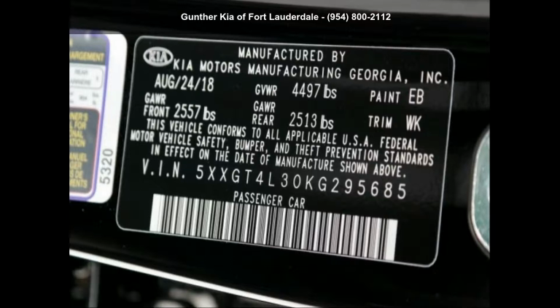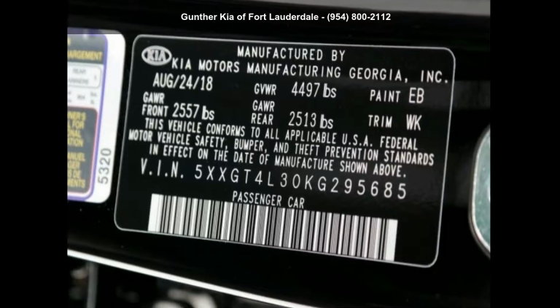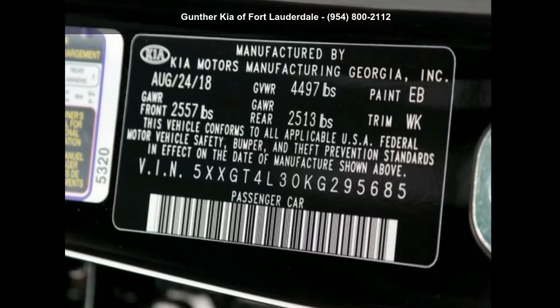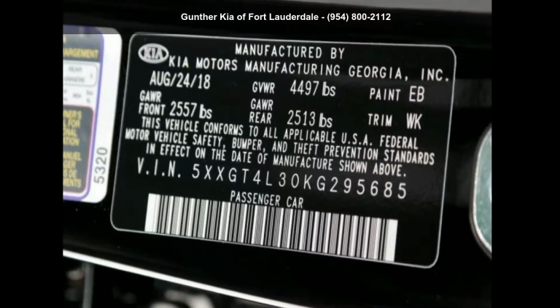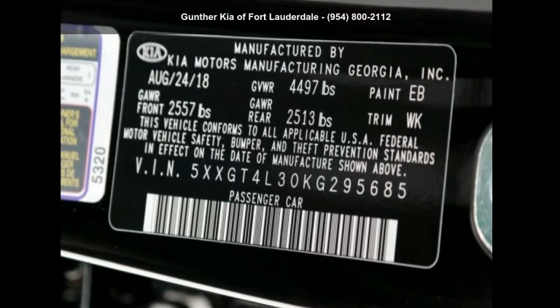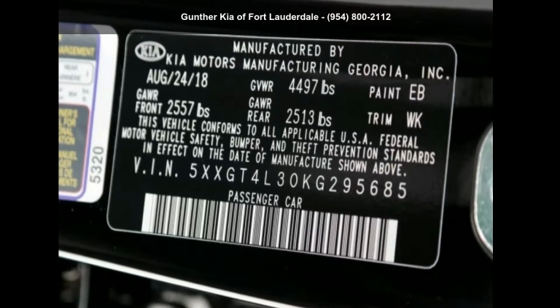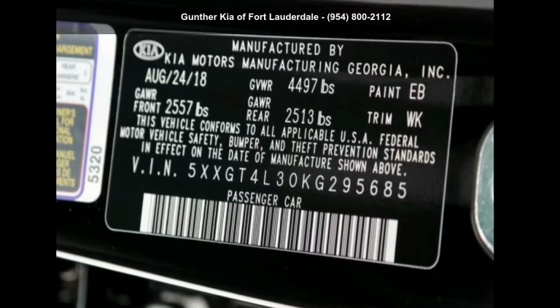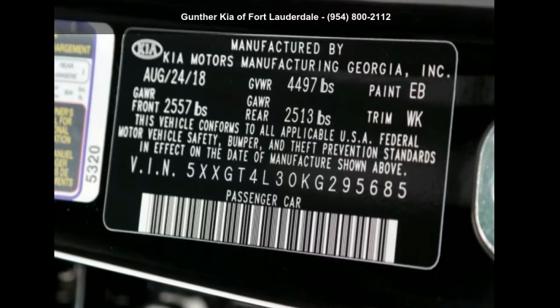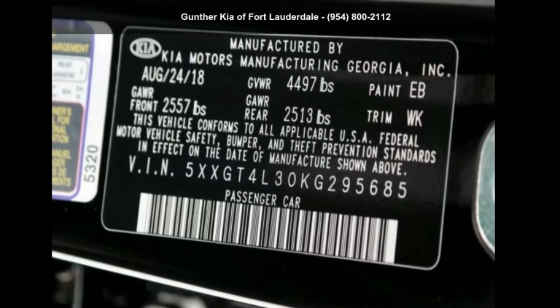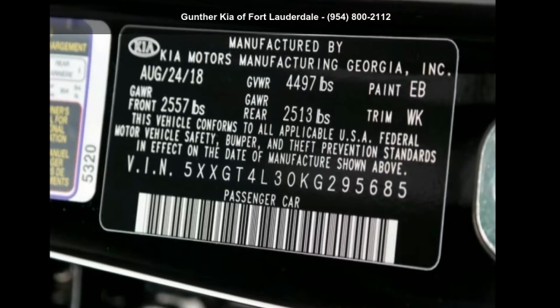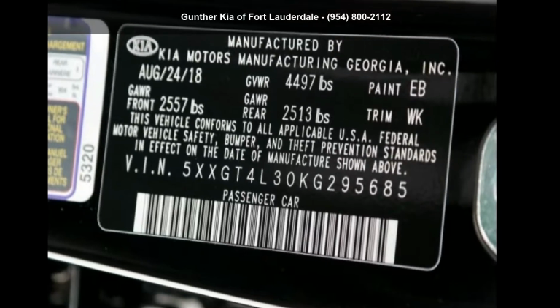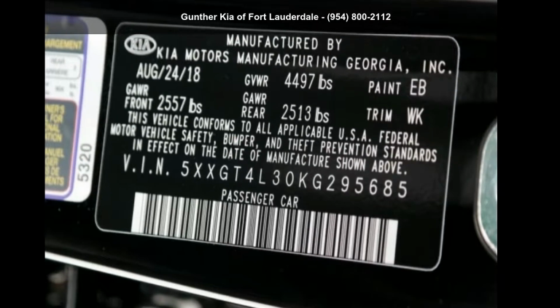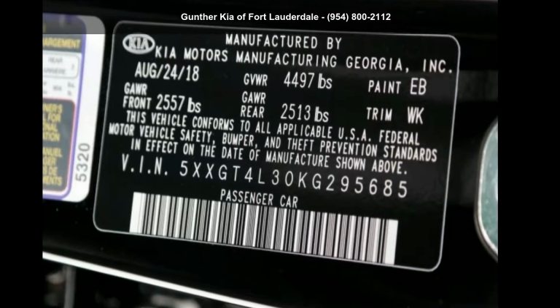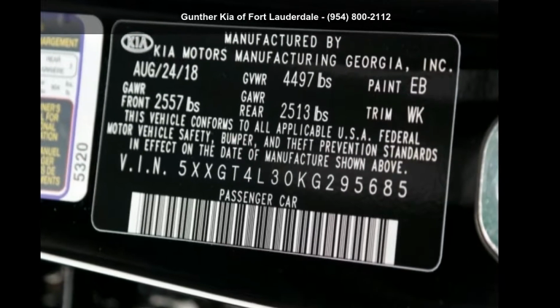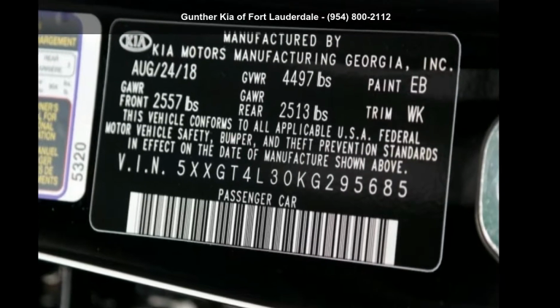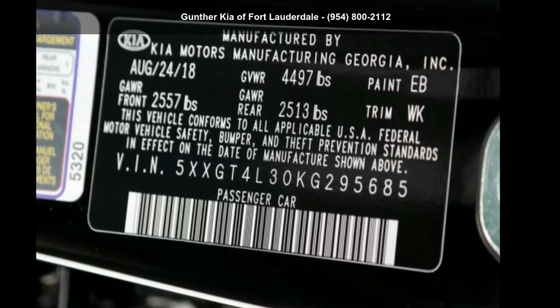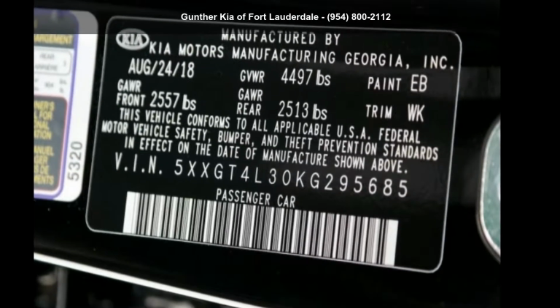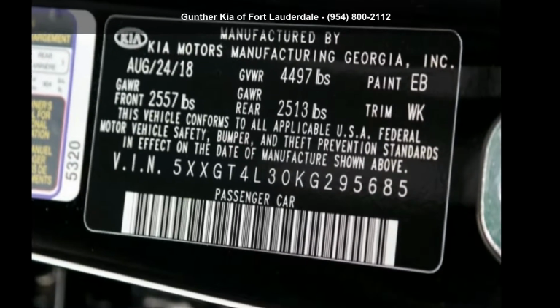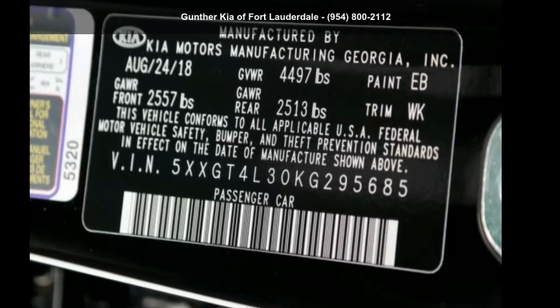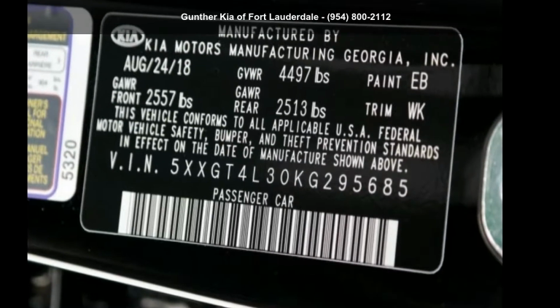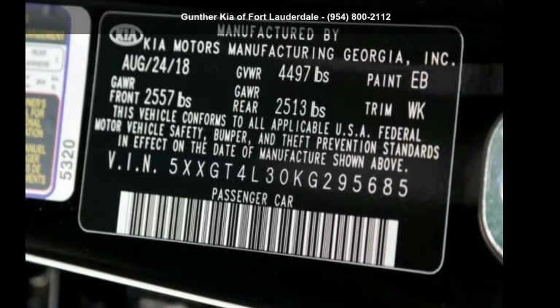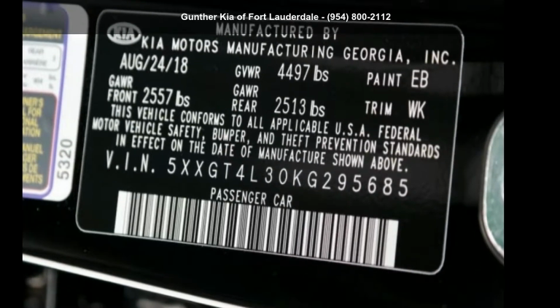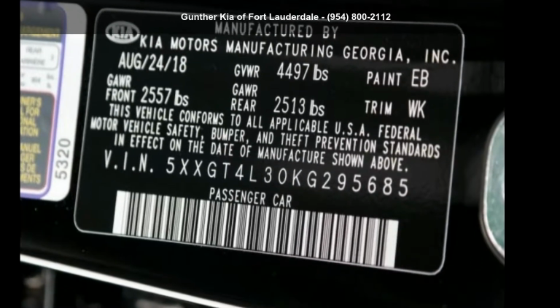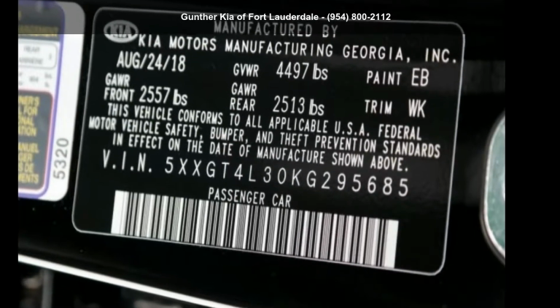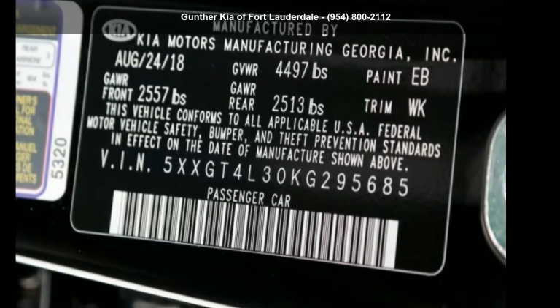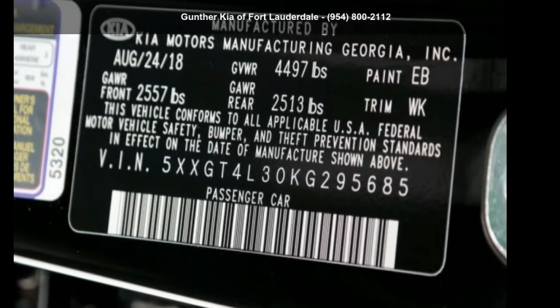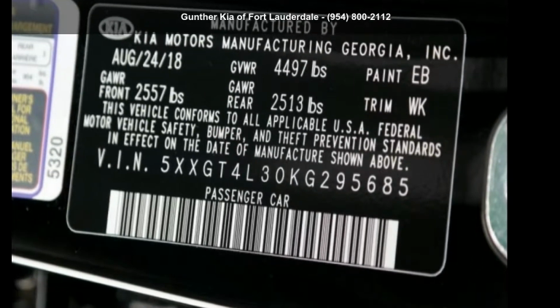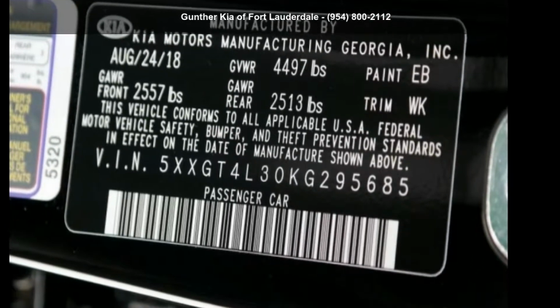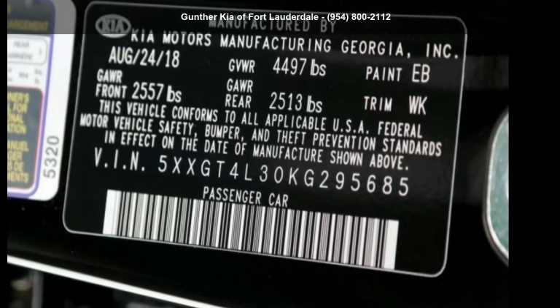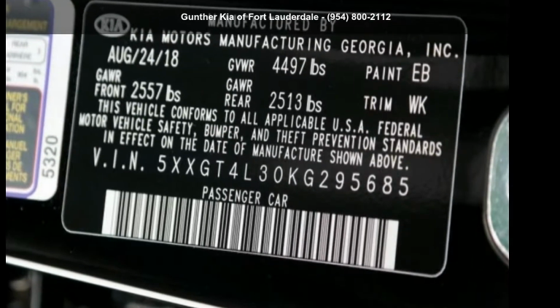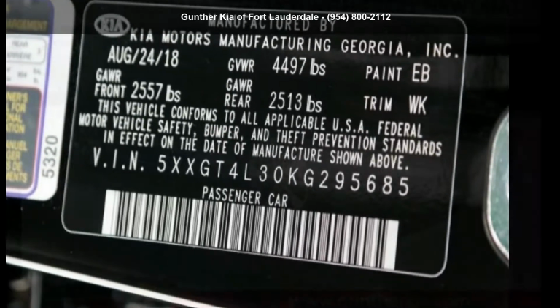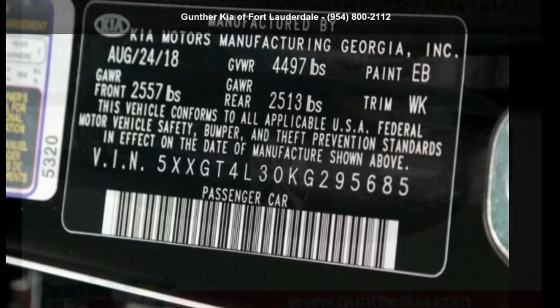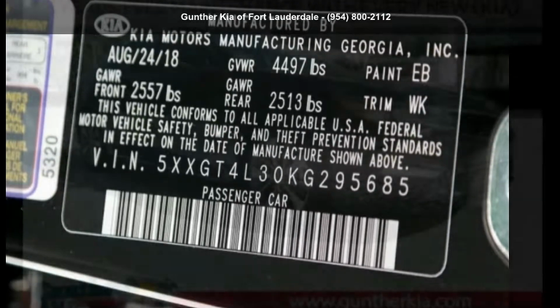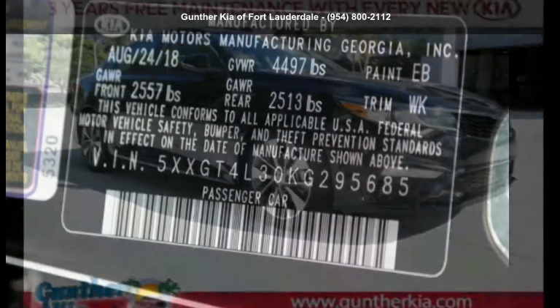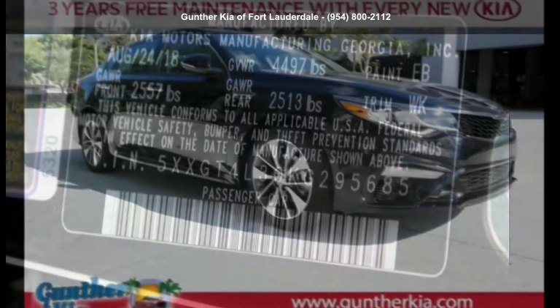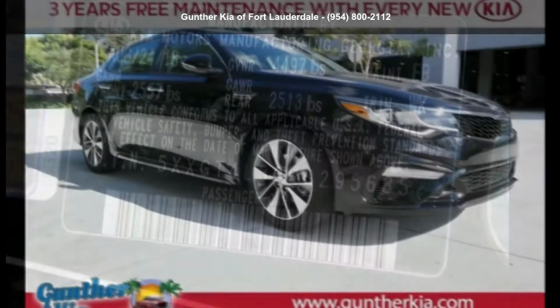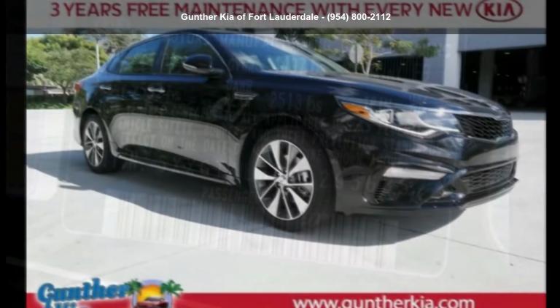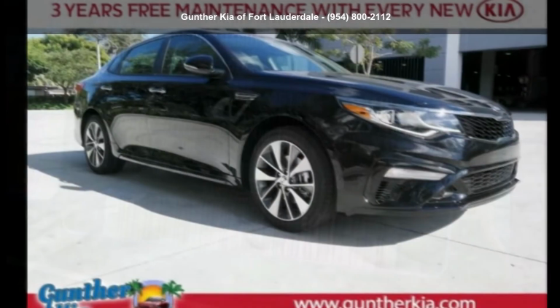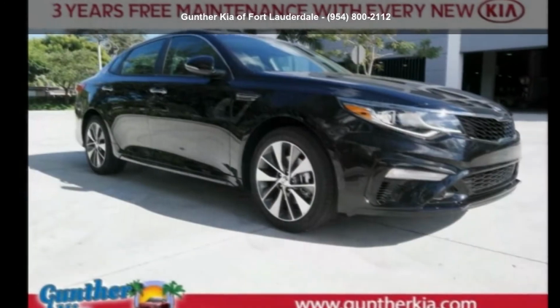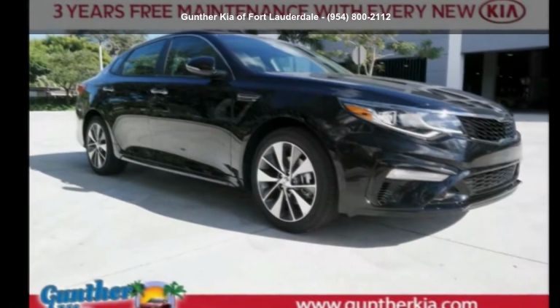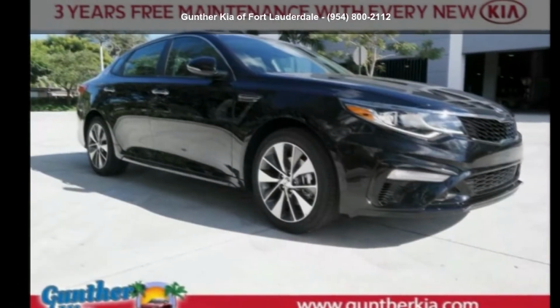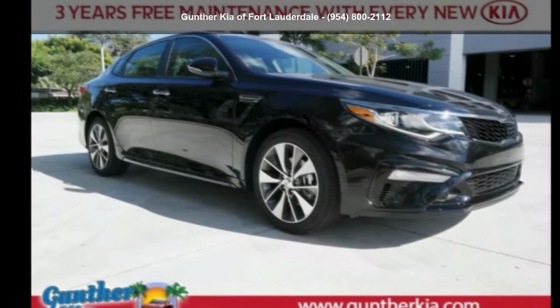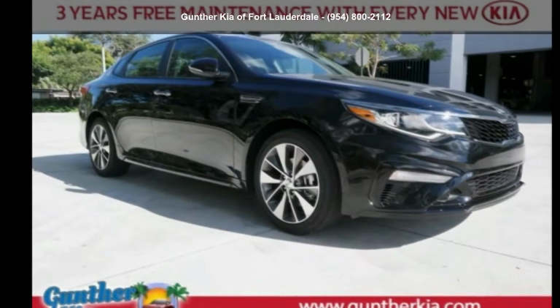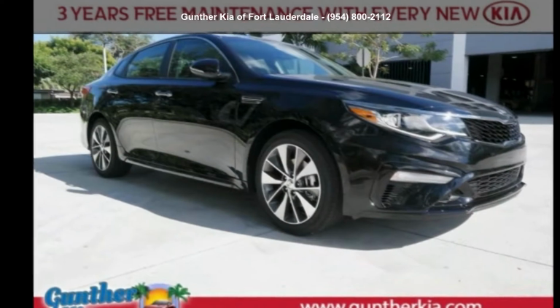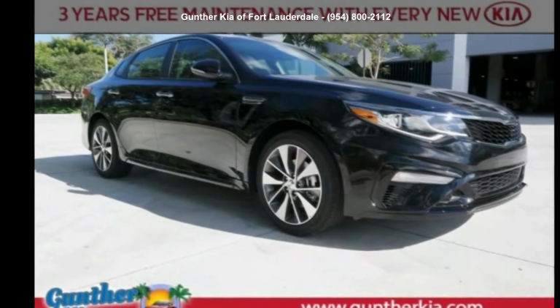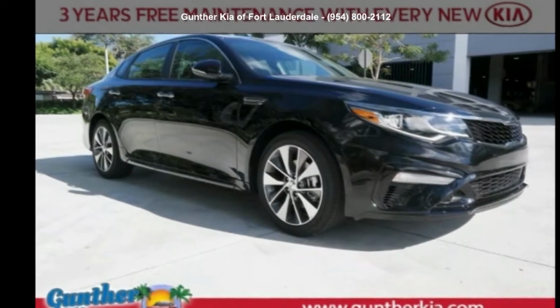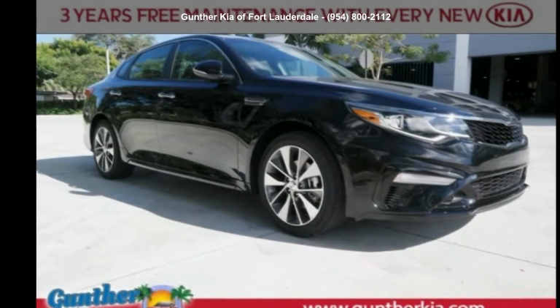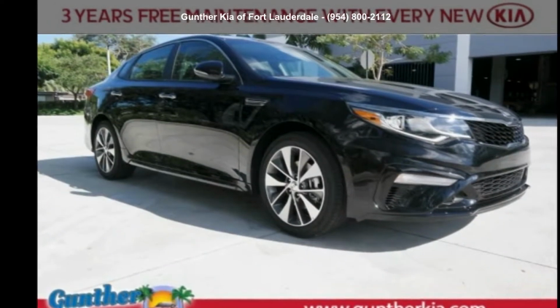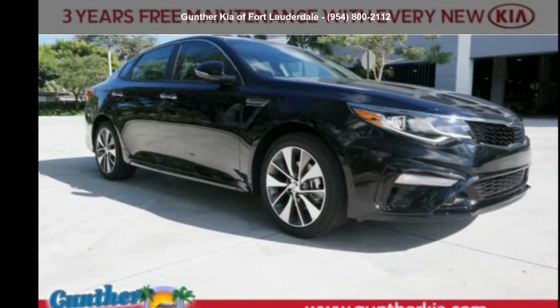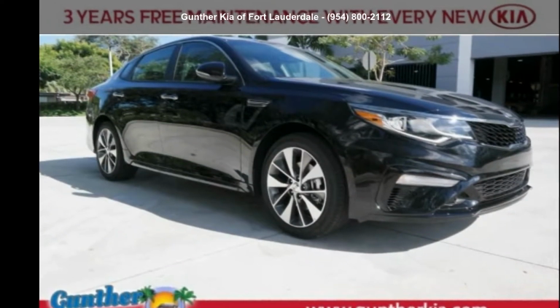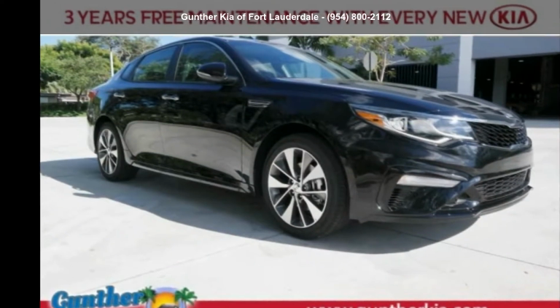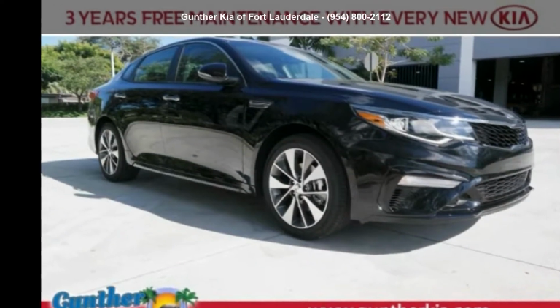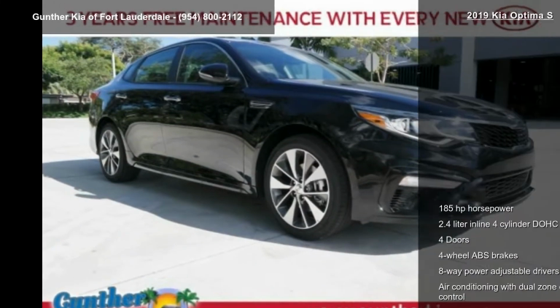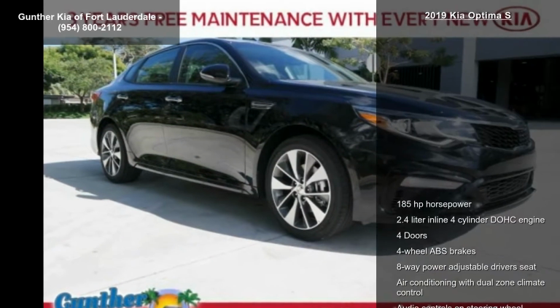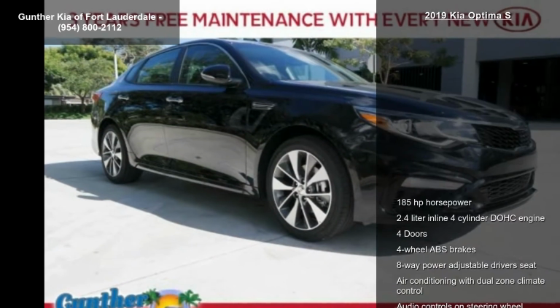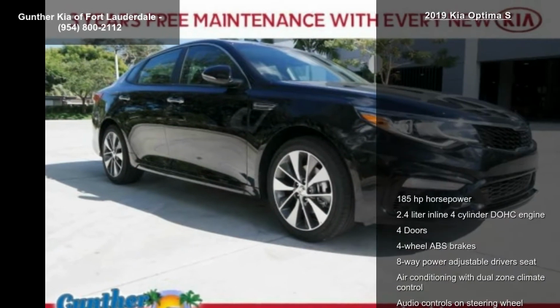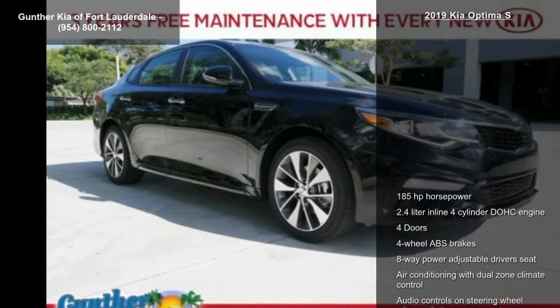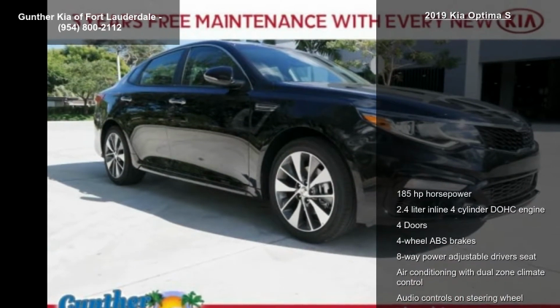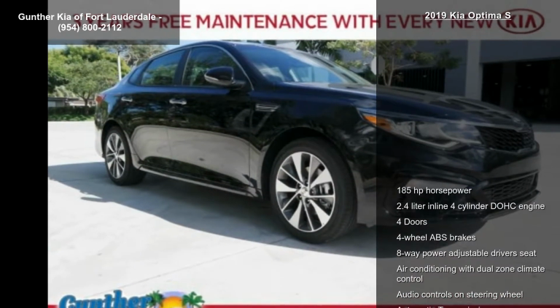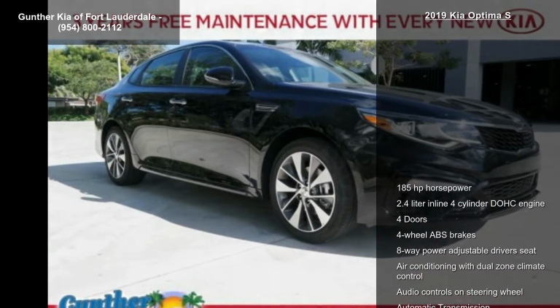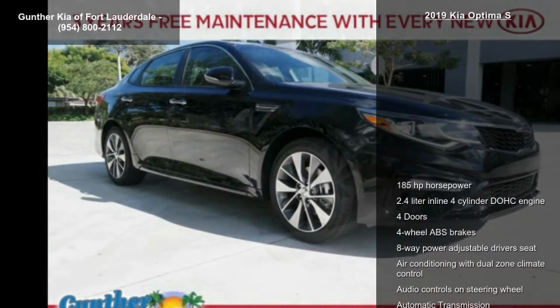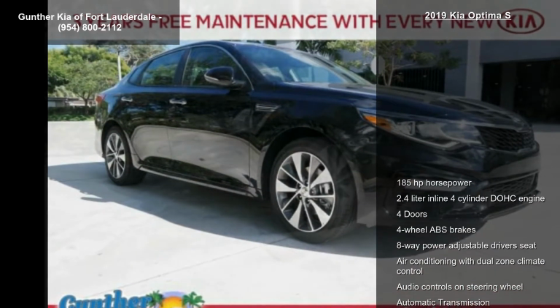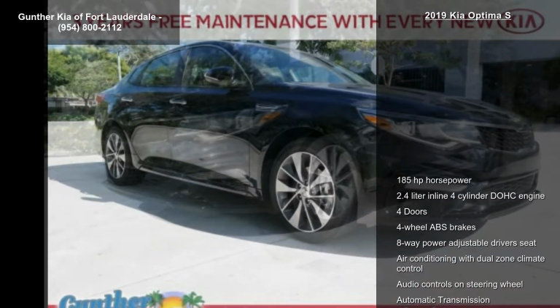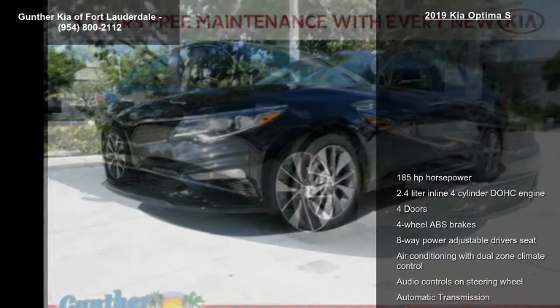Arrive in style with this Kia 2019 Optima S. If you are looking for a first-rate auto, this one could be yours today.